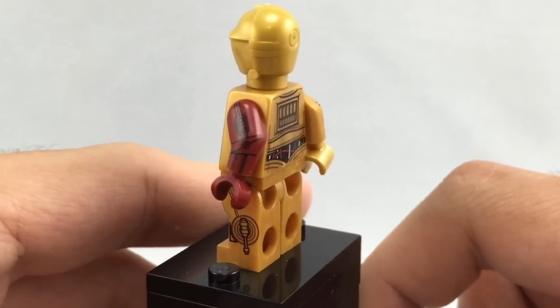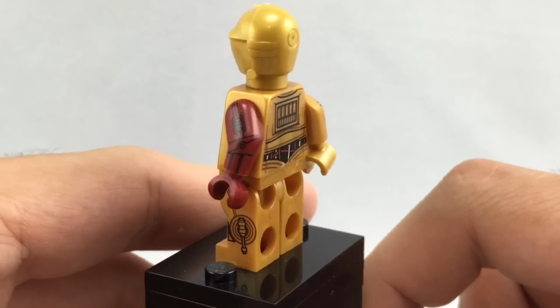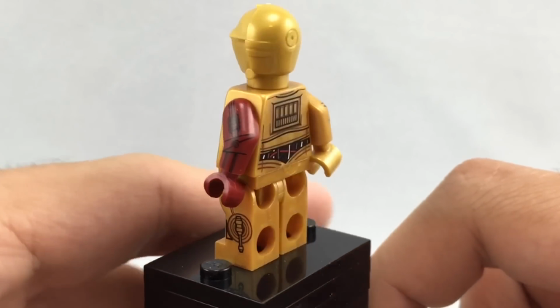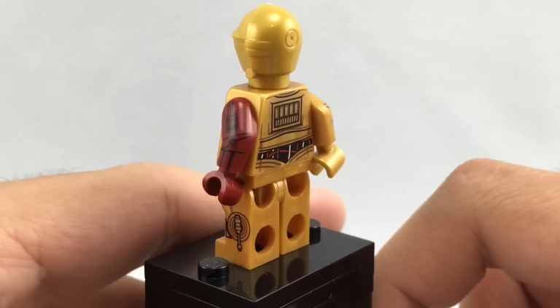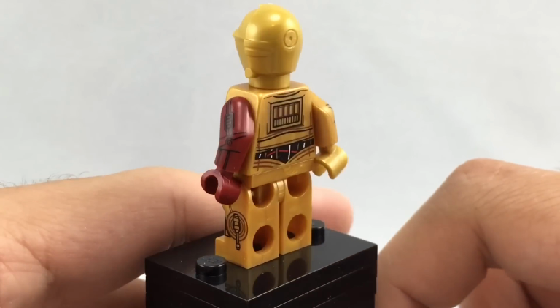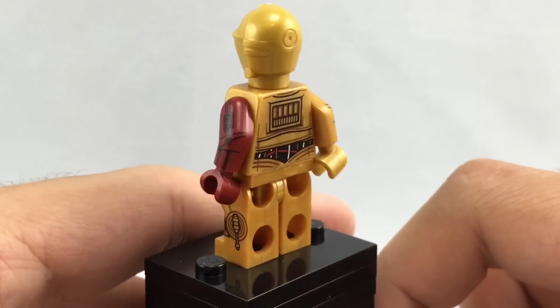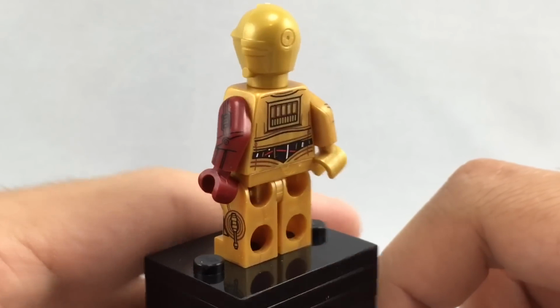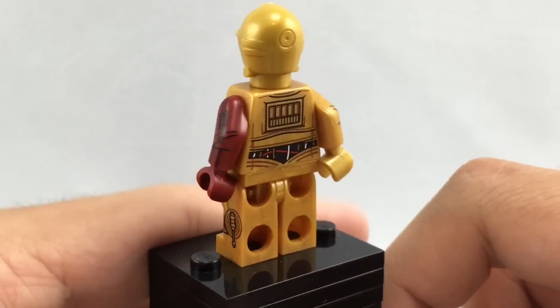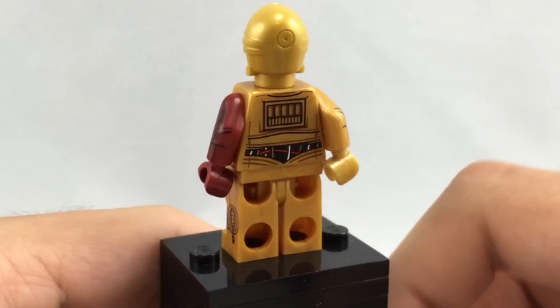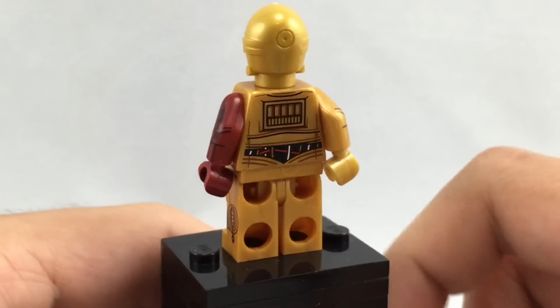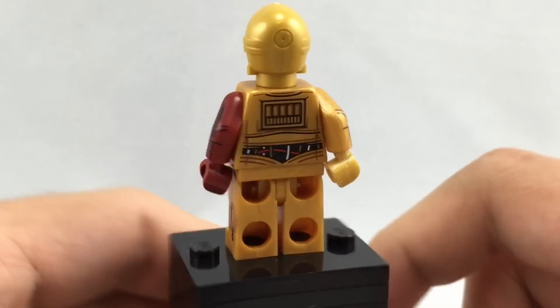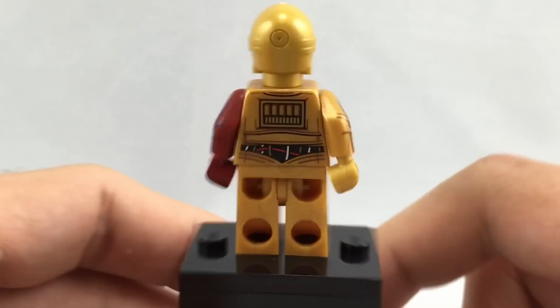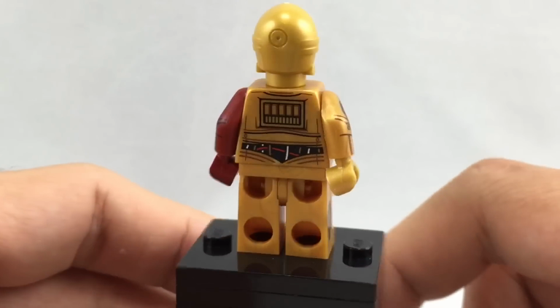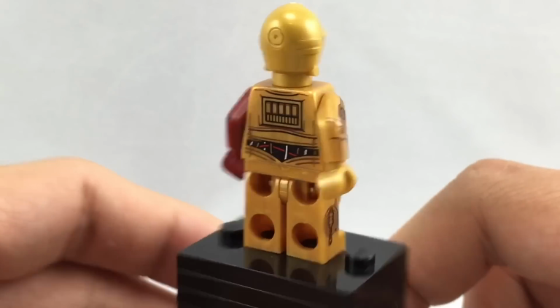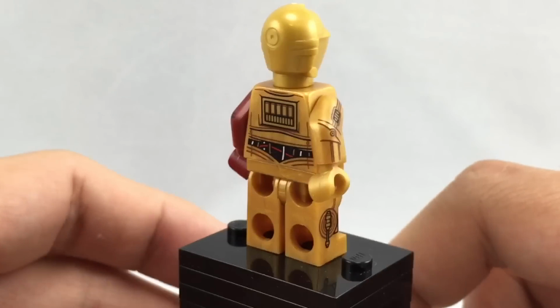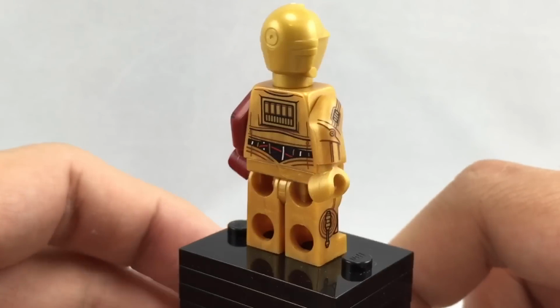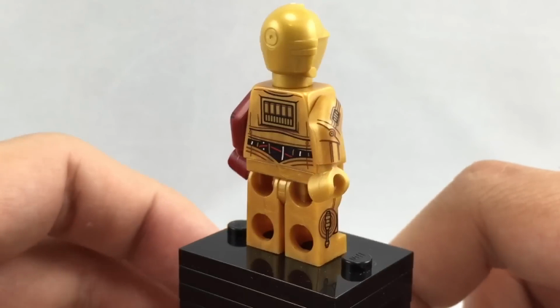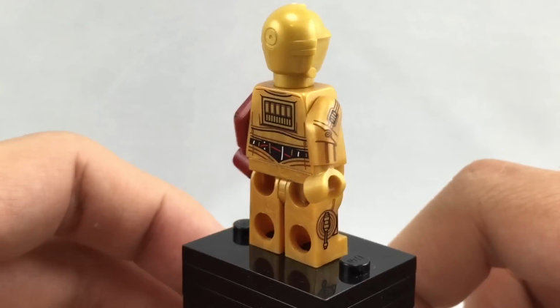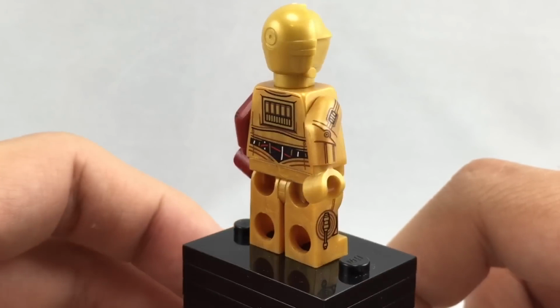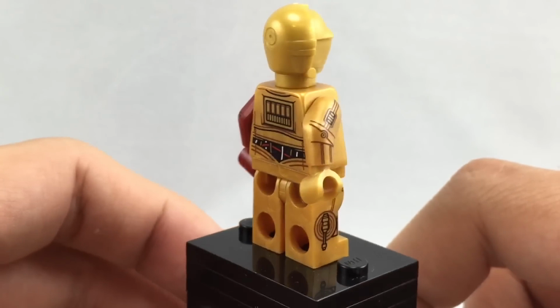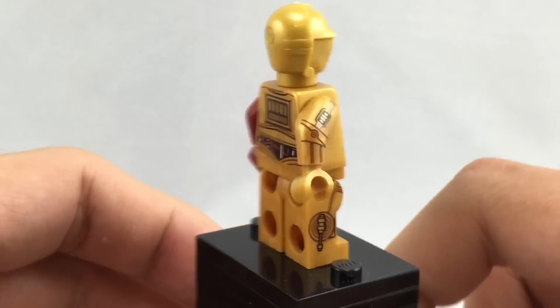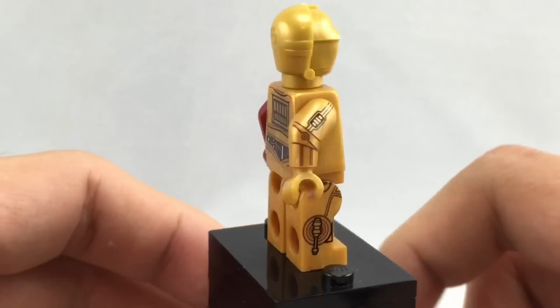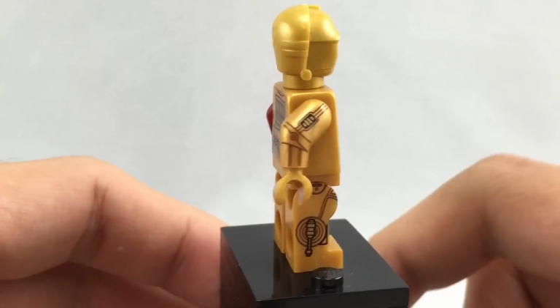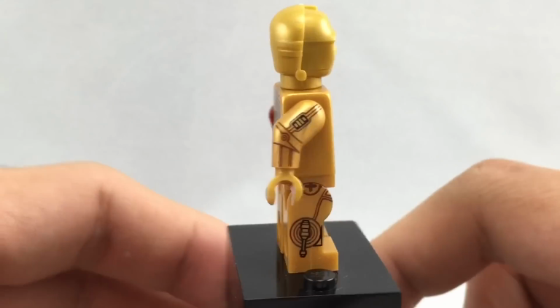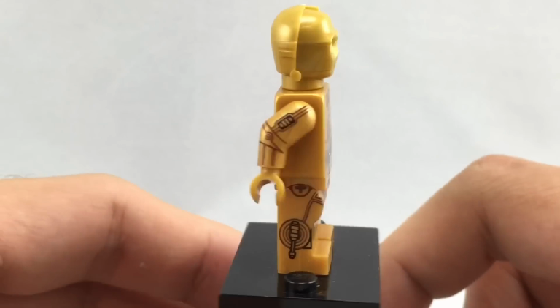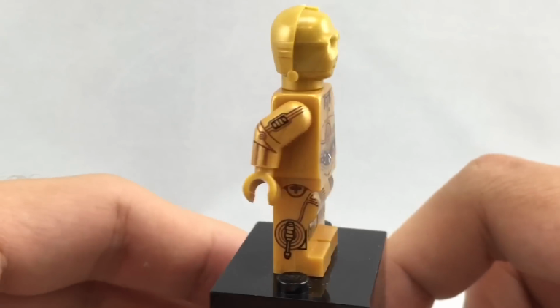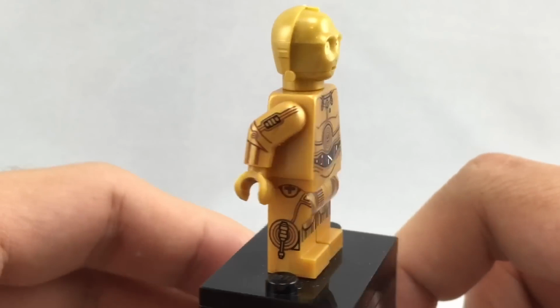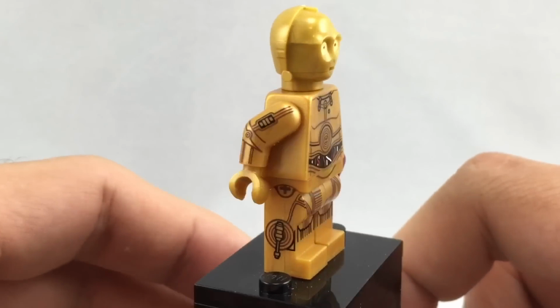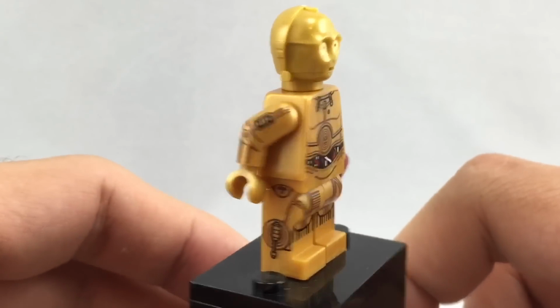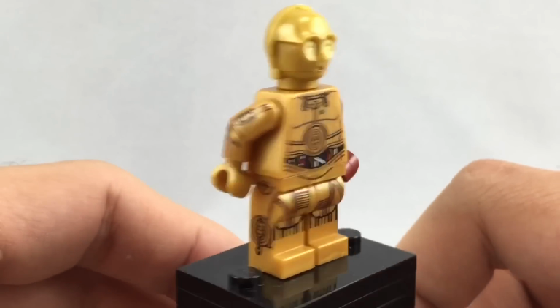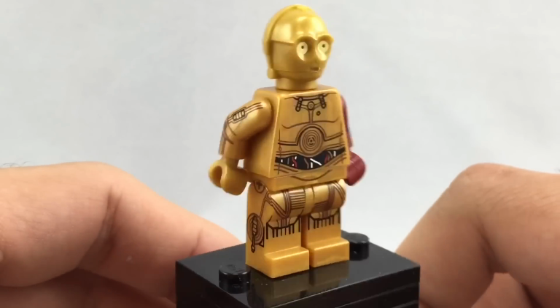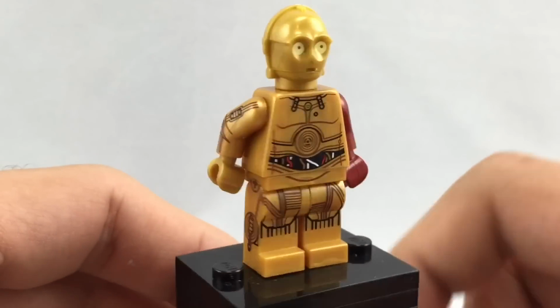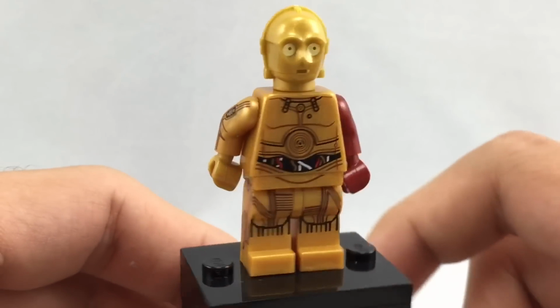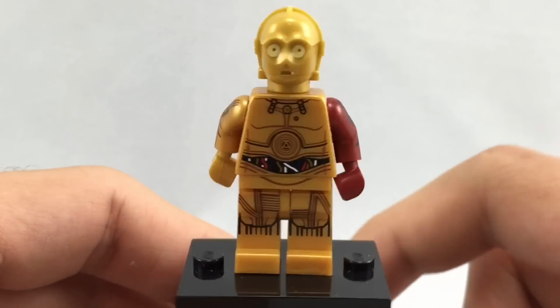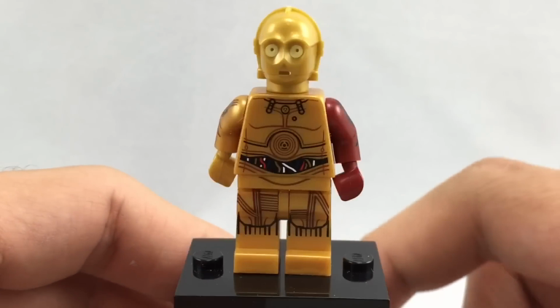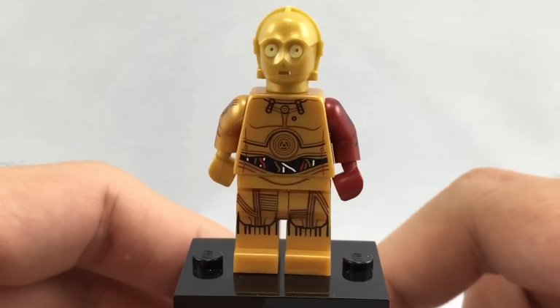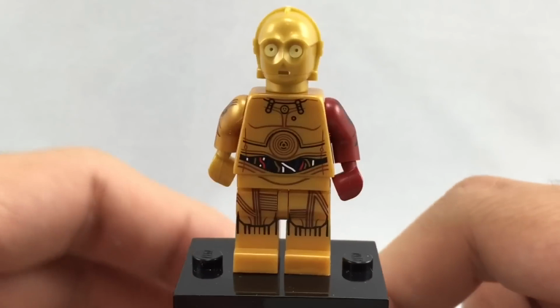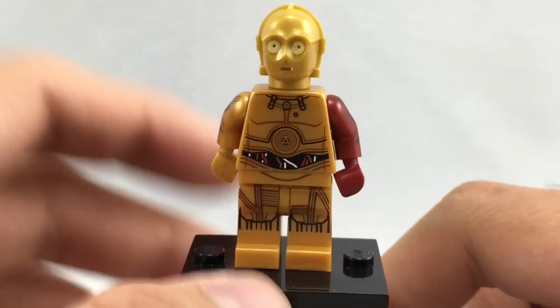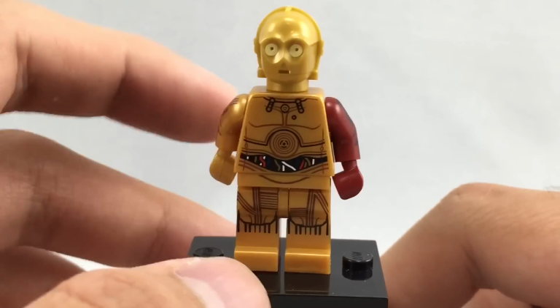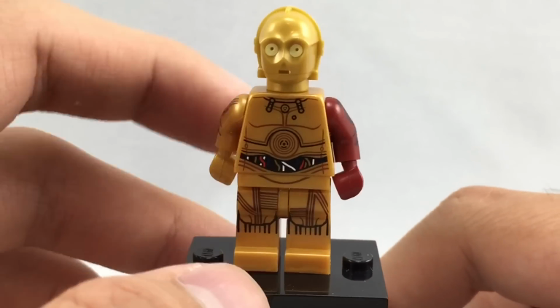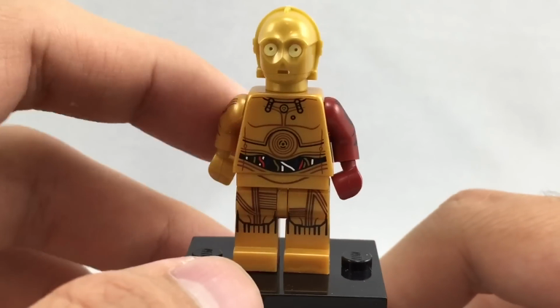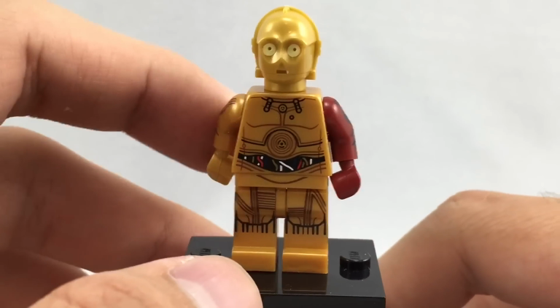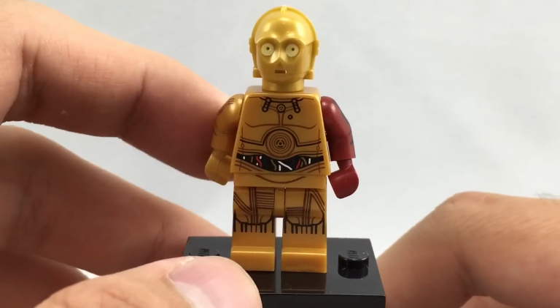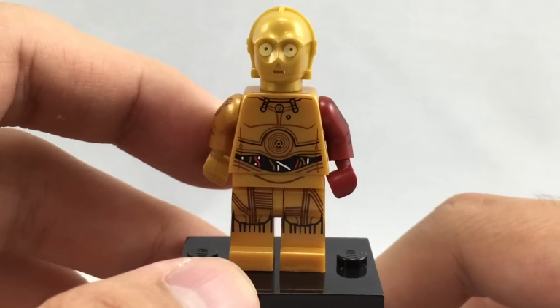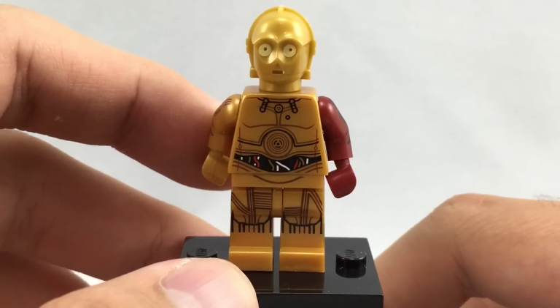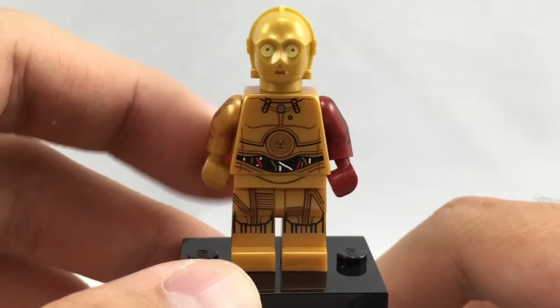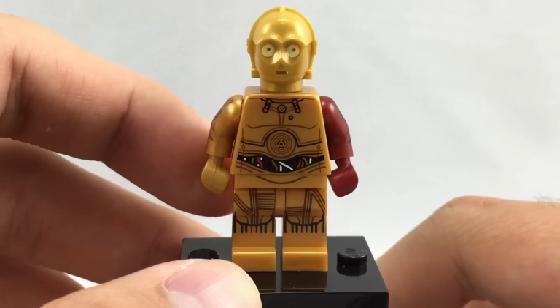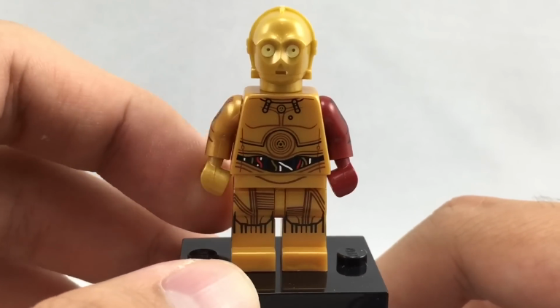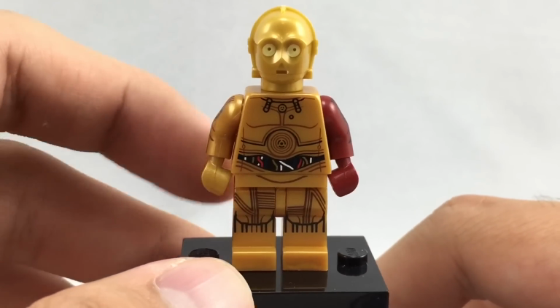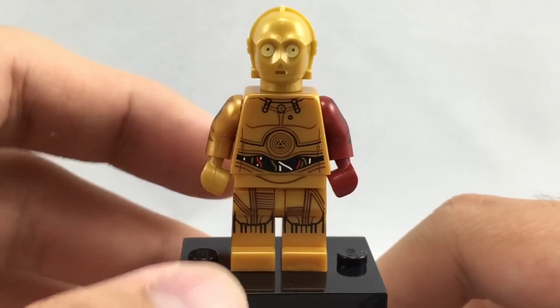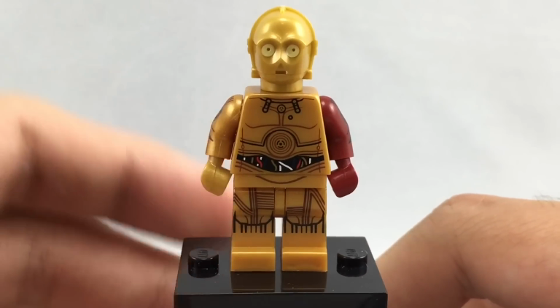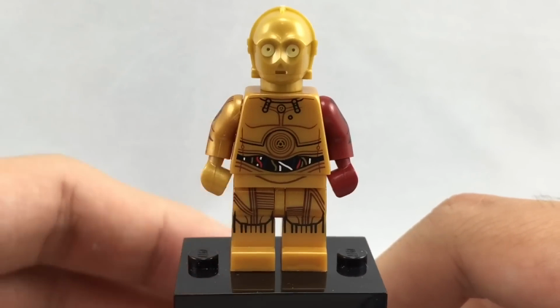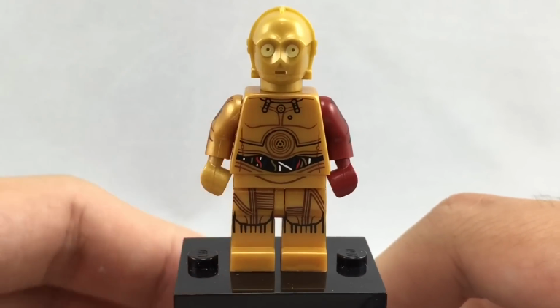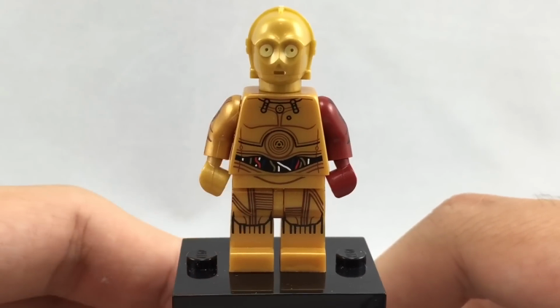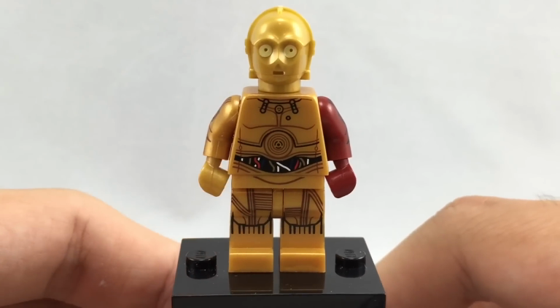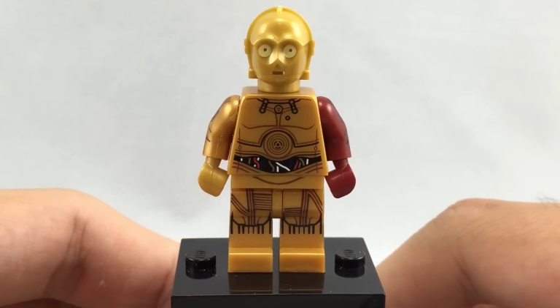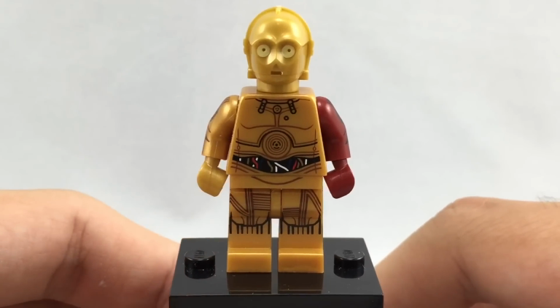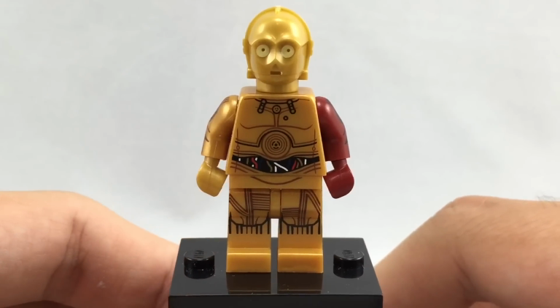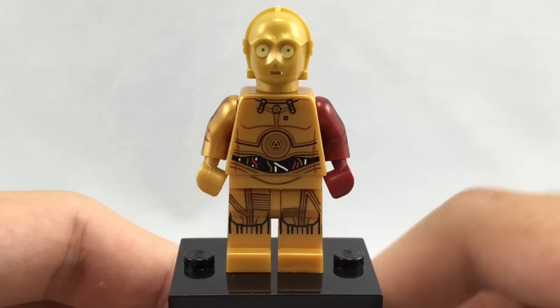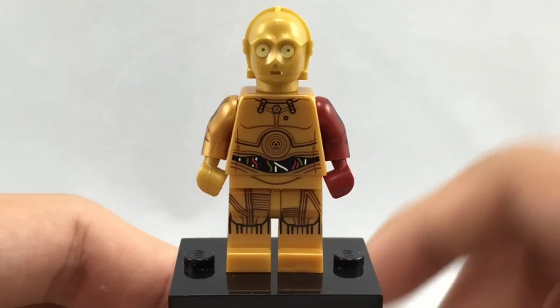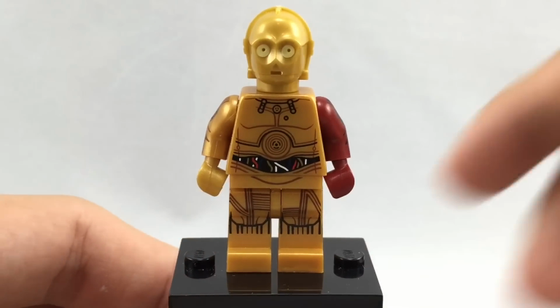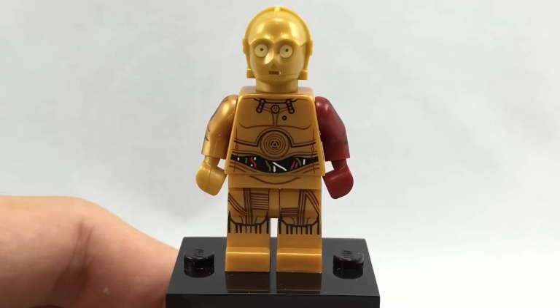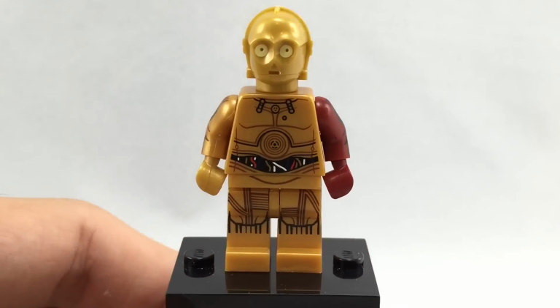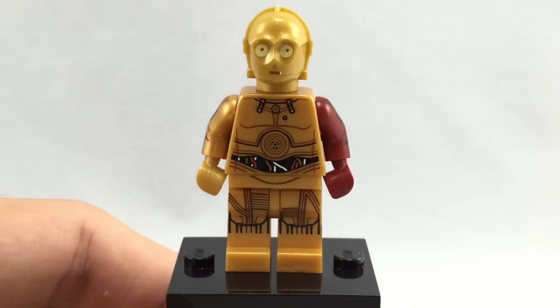So that's it for this promo bag review. If you could get your hands on it, it's a really good-looking minifigure, and I will see you guys later. Bye.